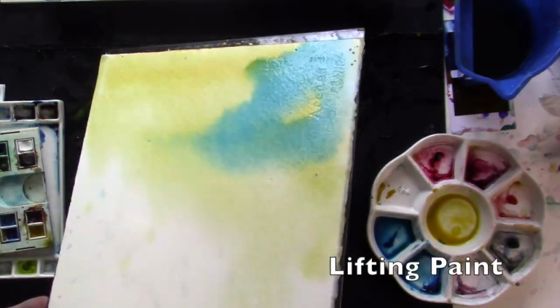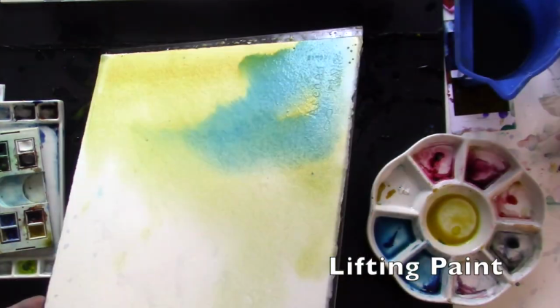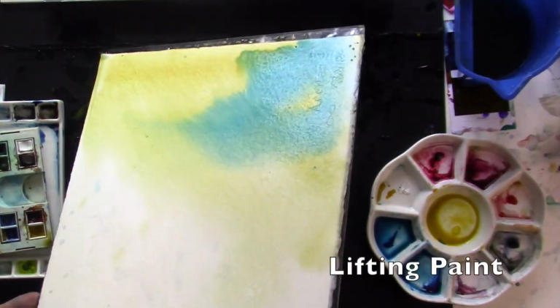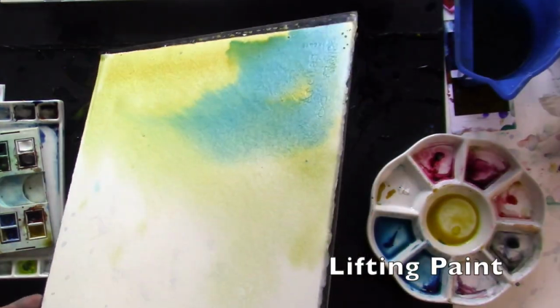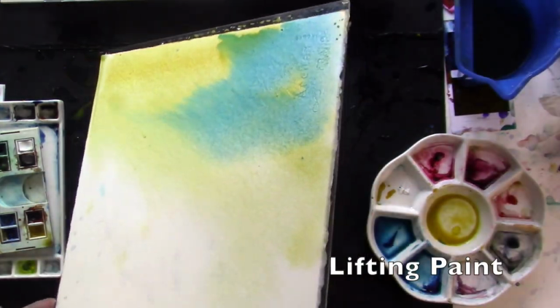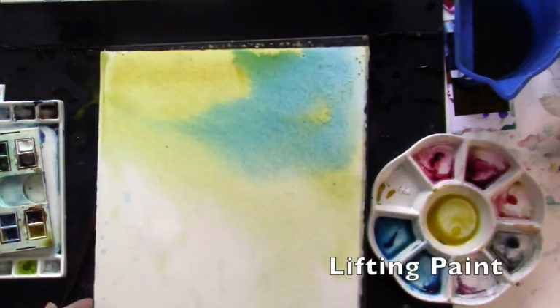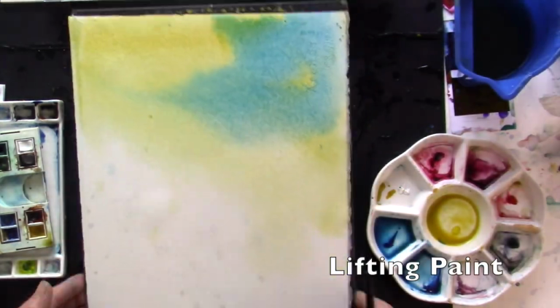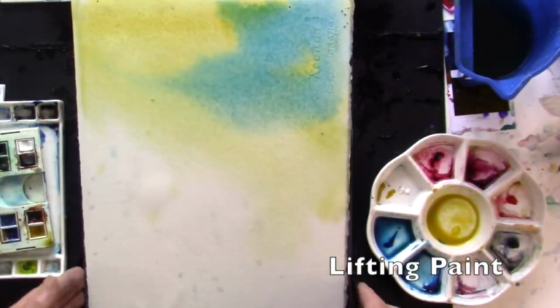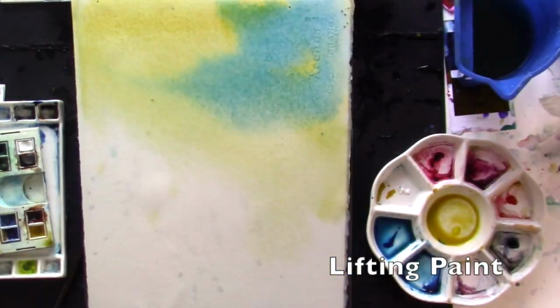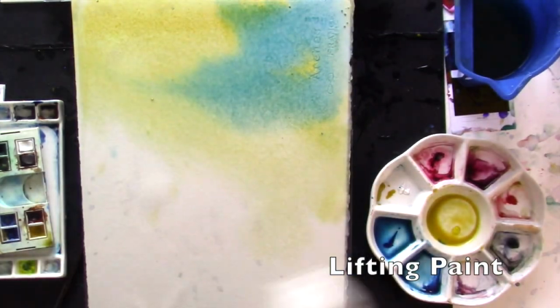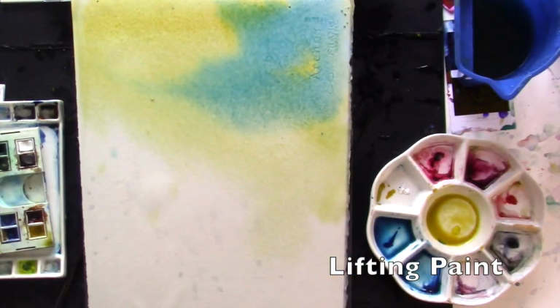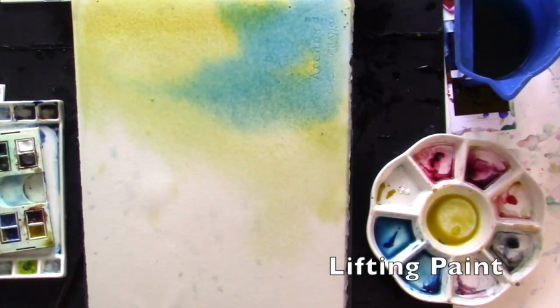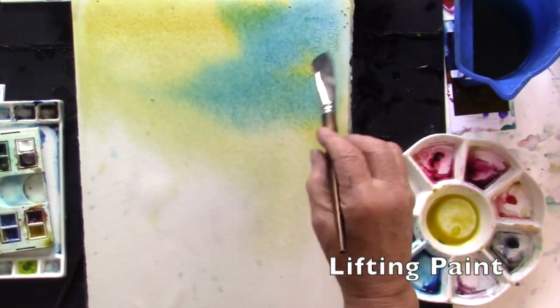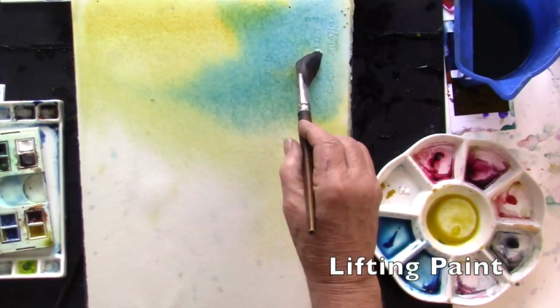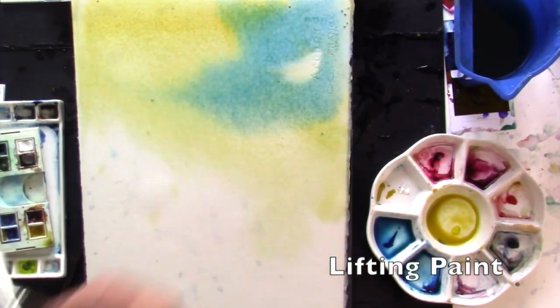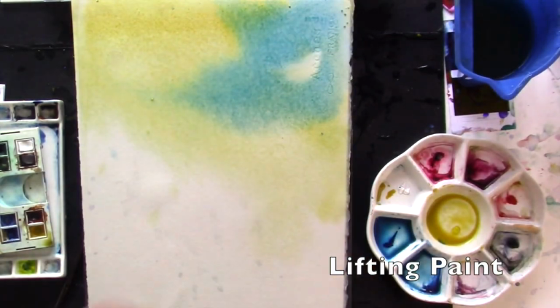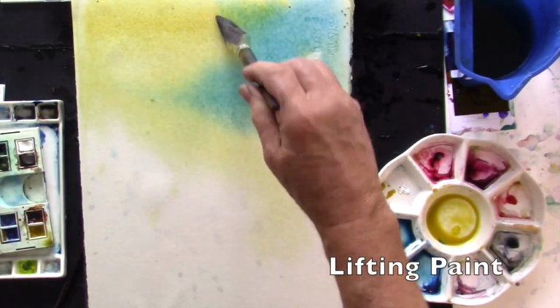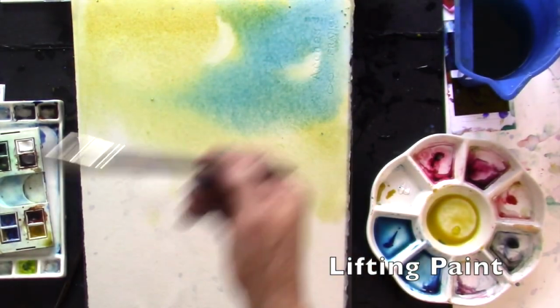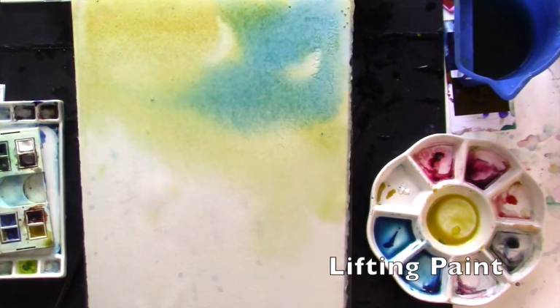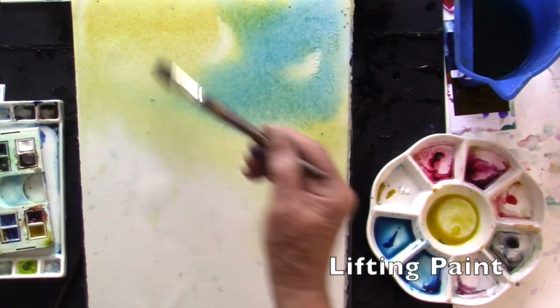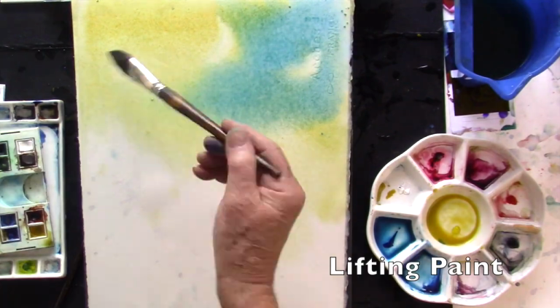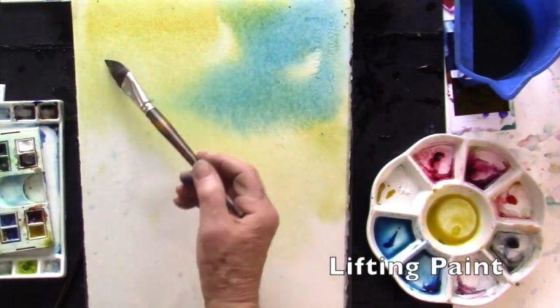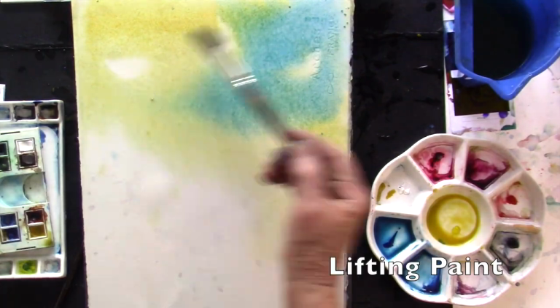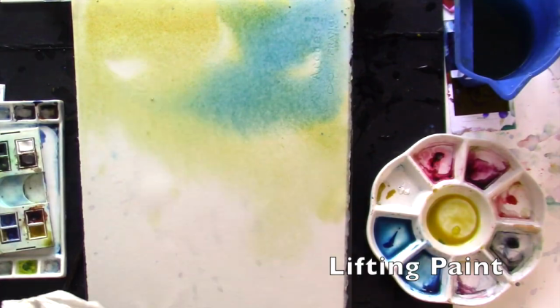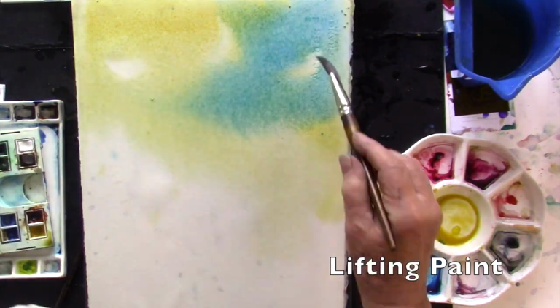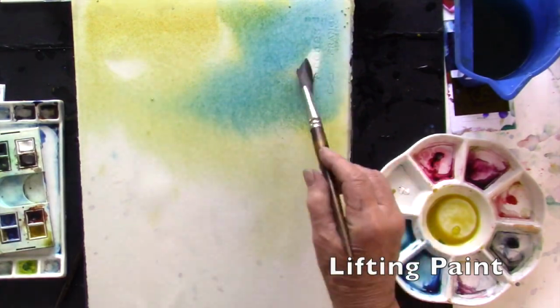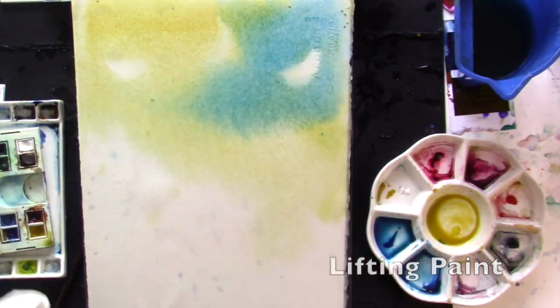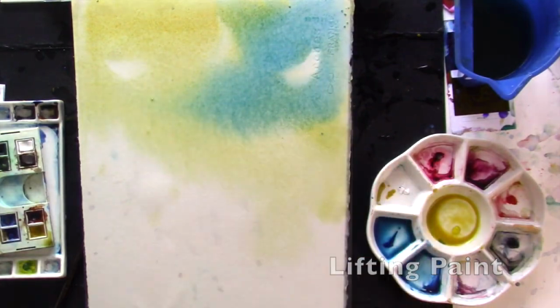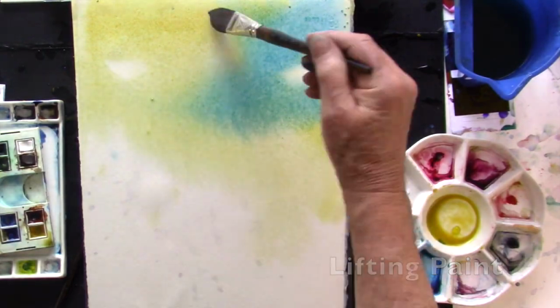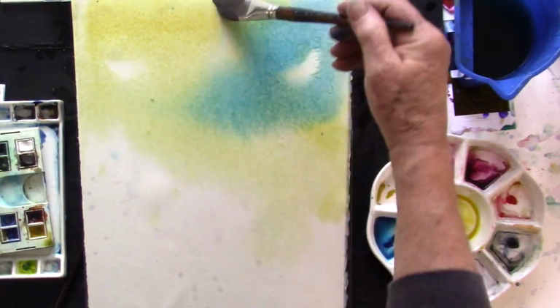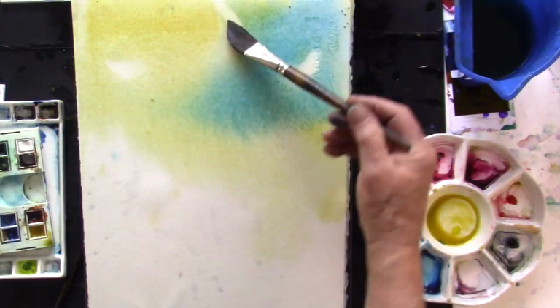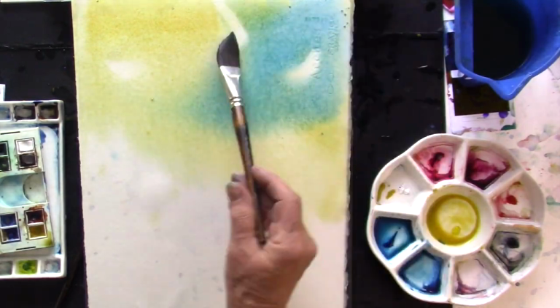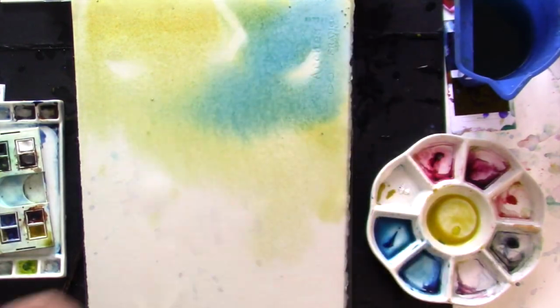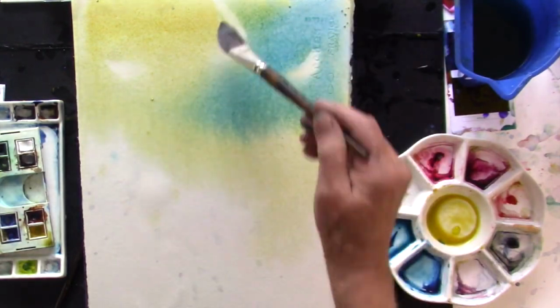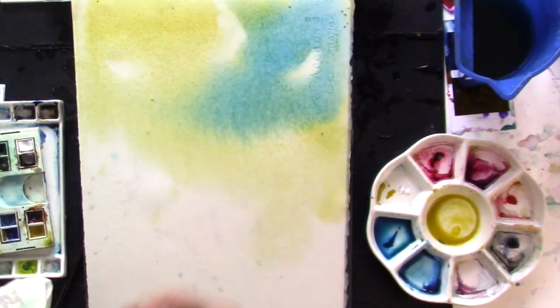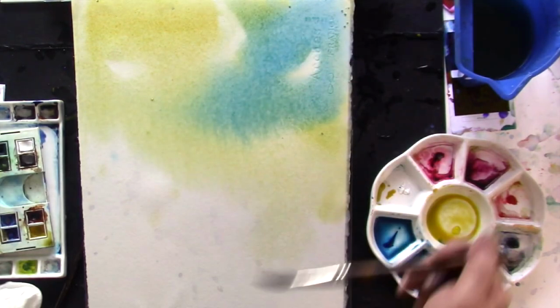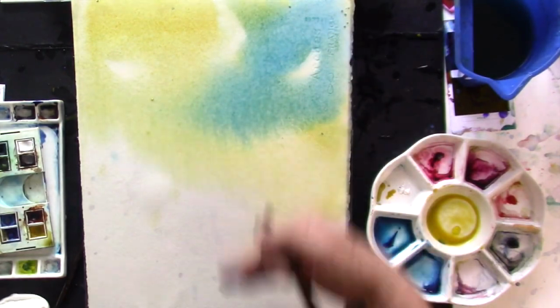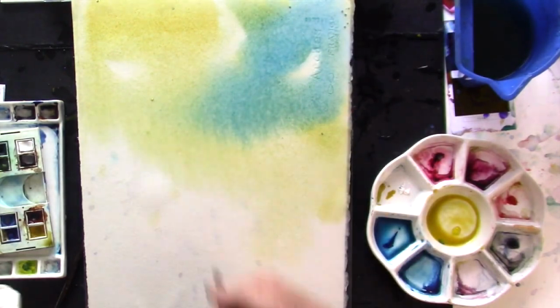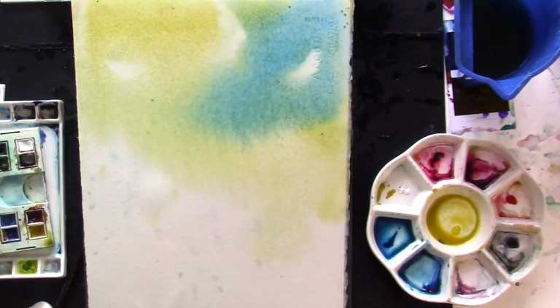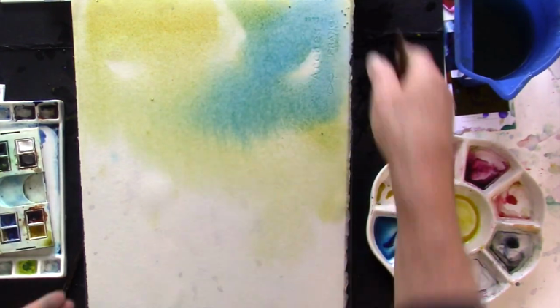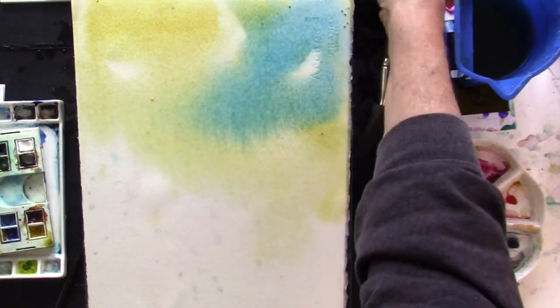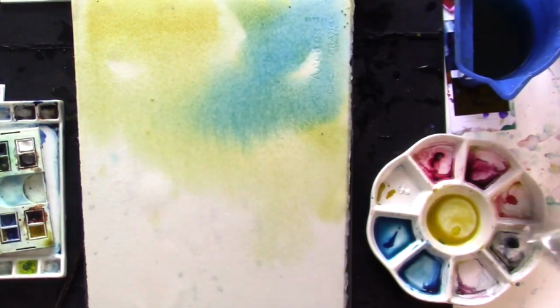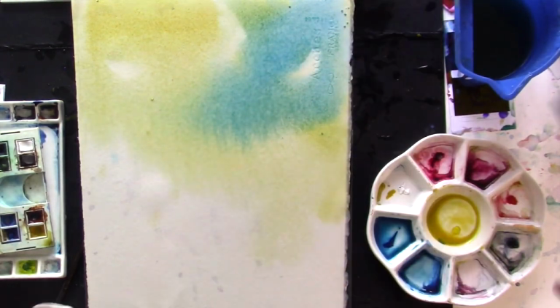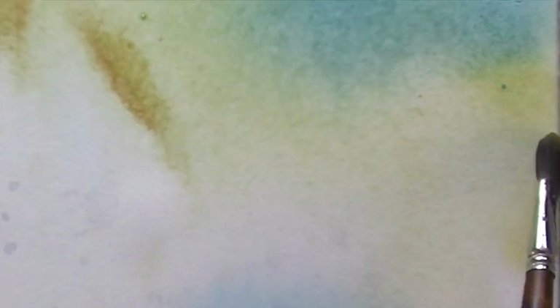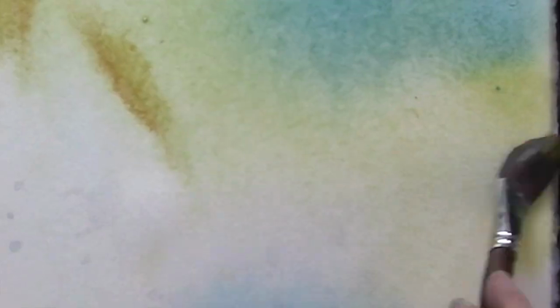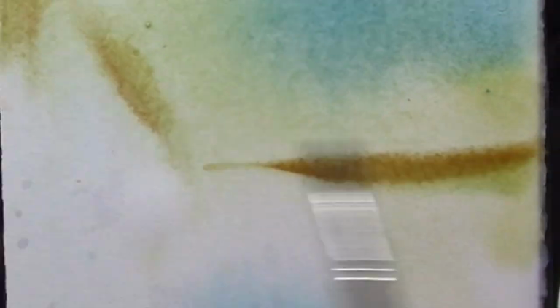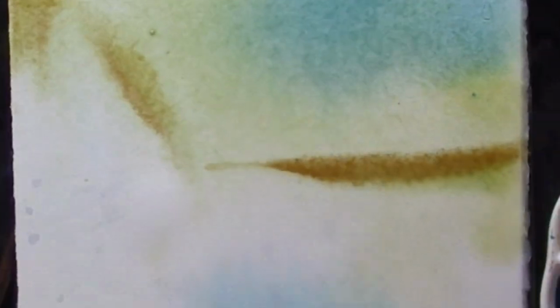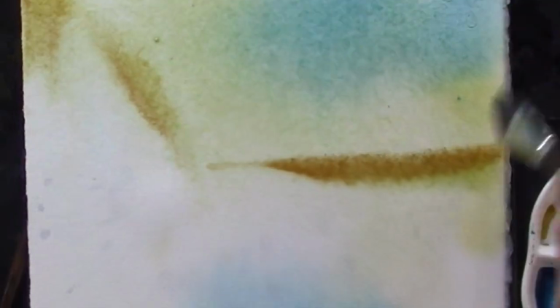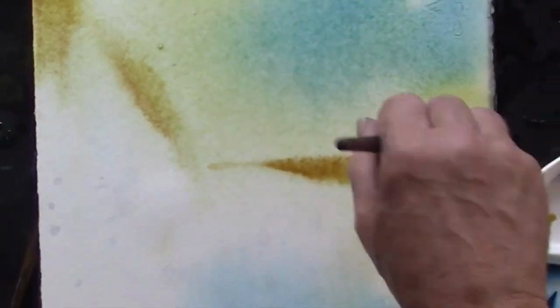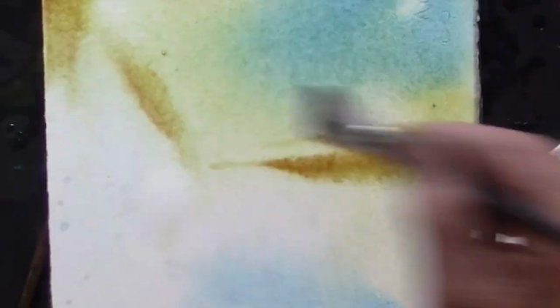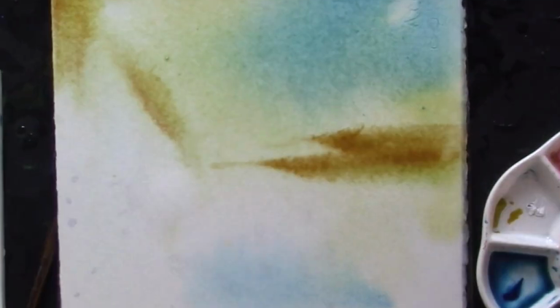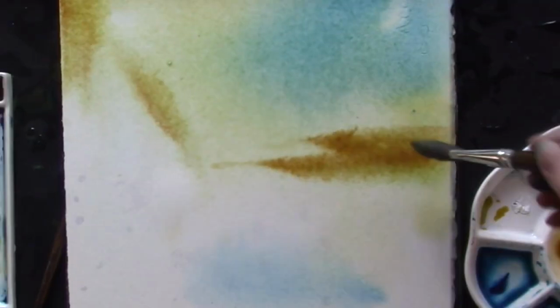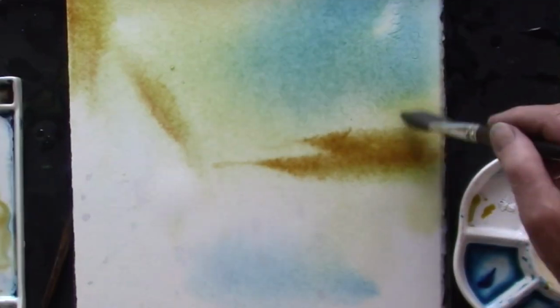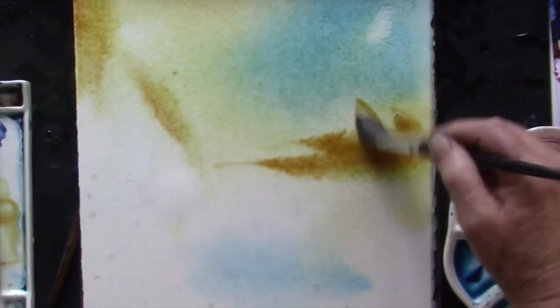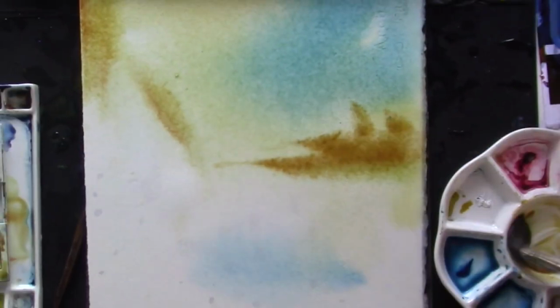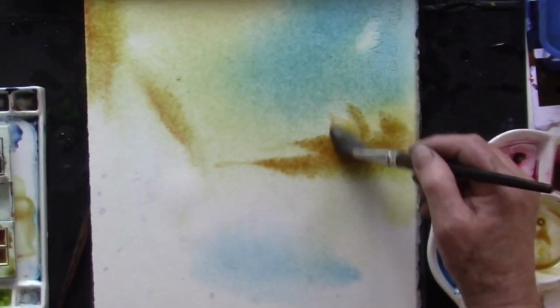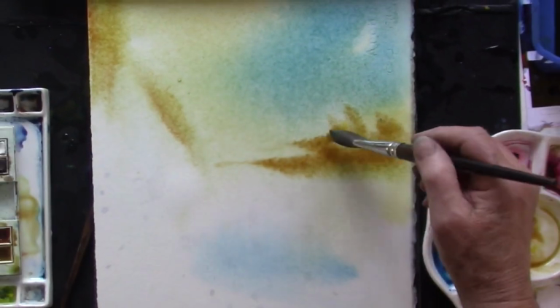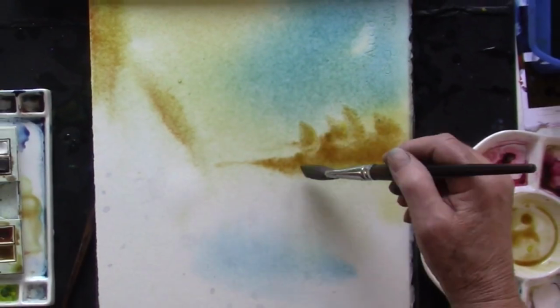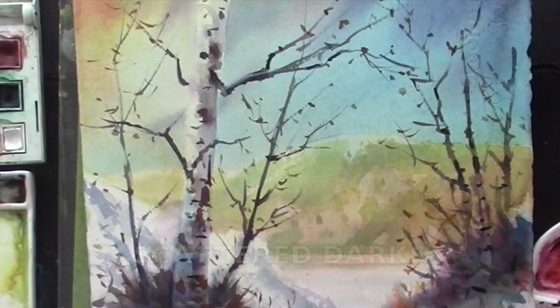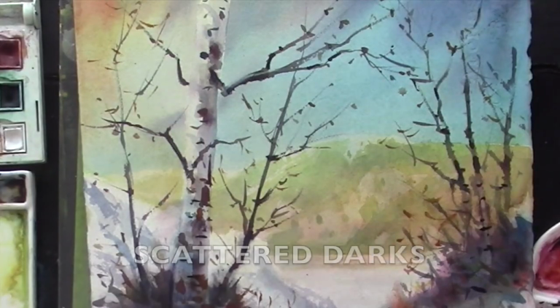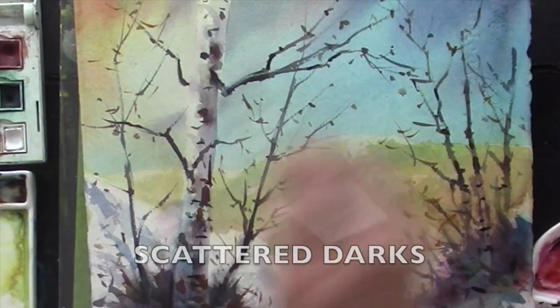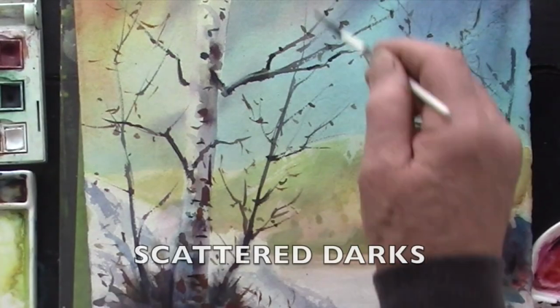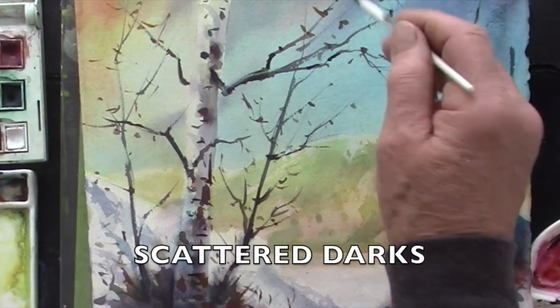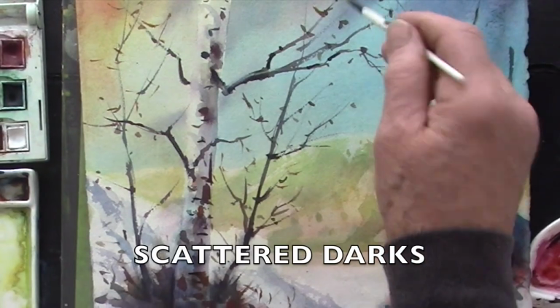I noticed that I was sticking to just a few brushes and wasn't experimenting. You've got to experiment.